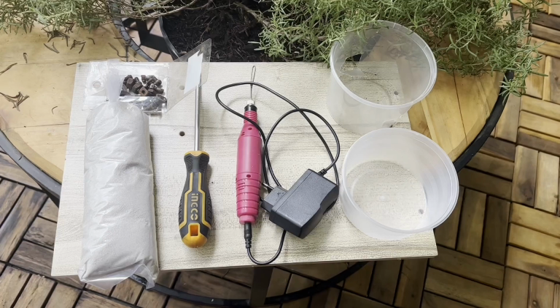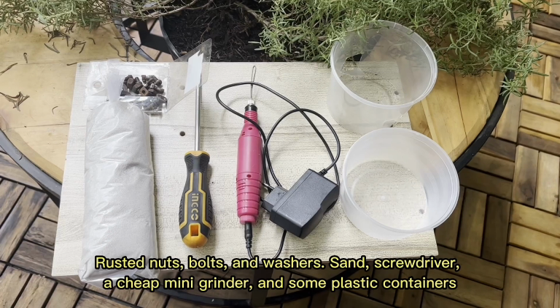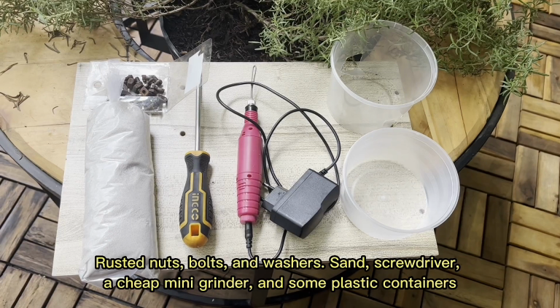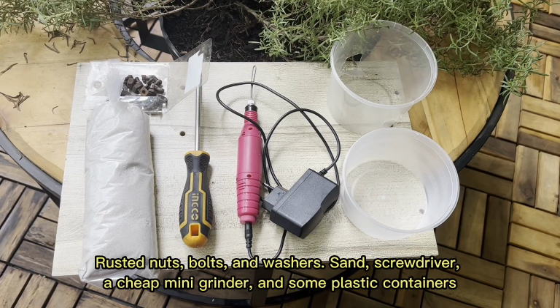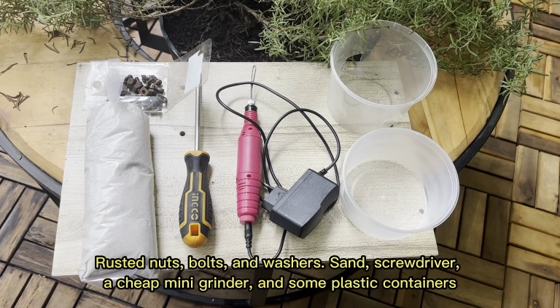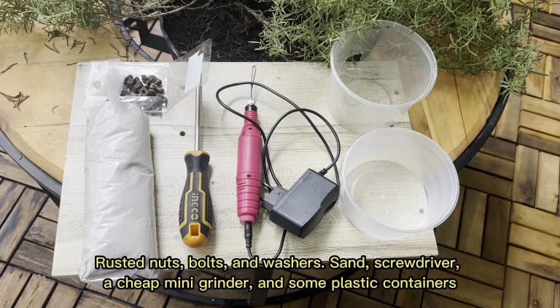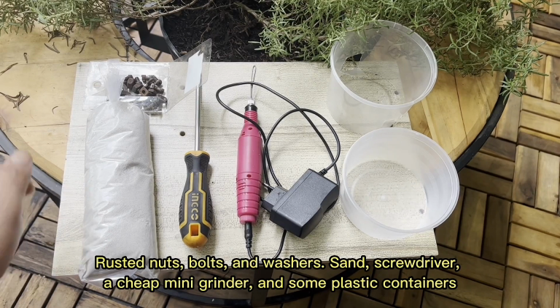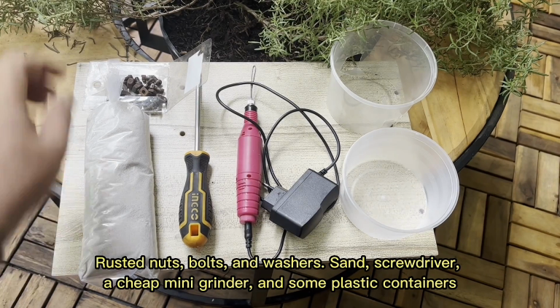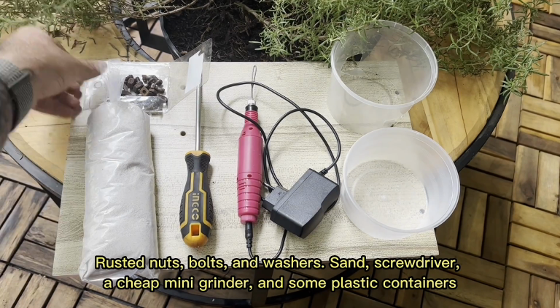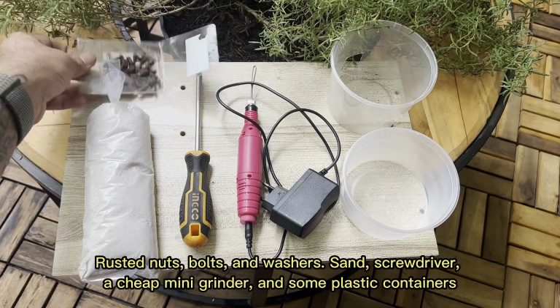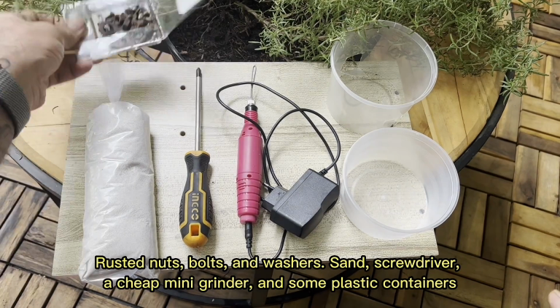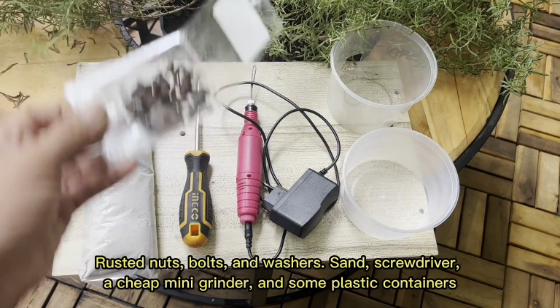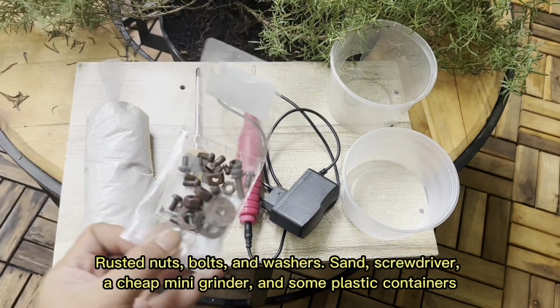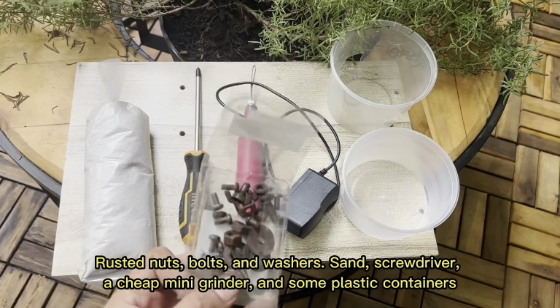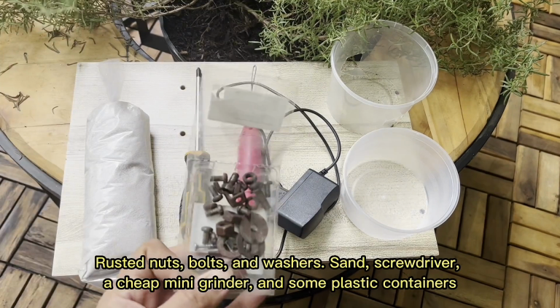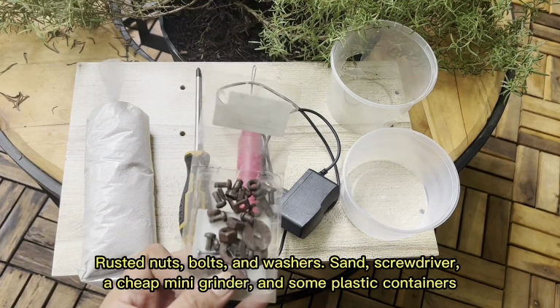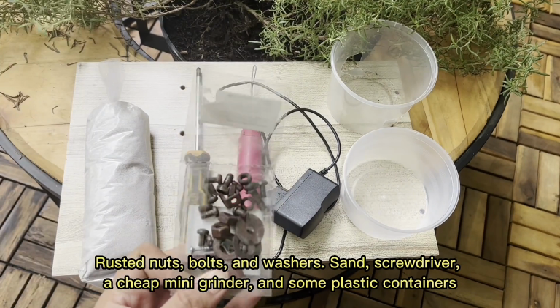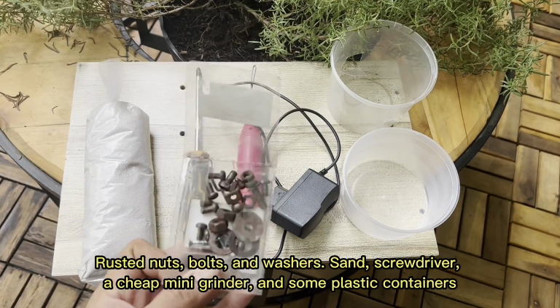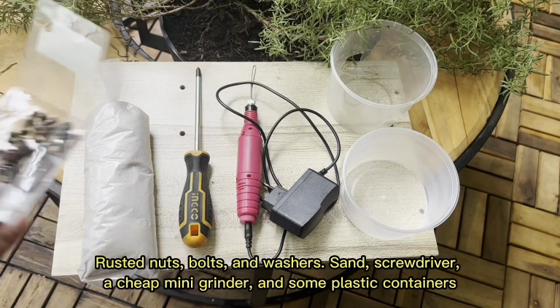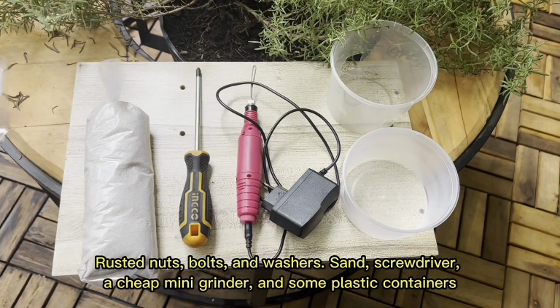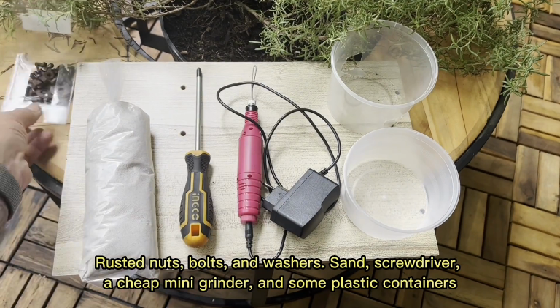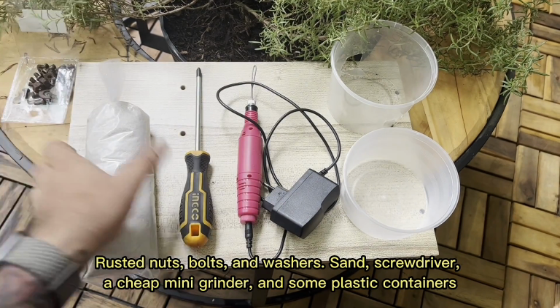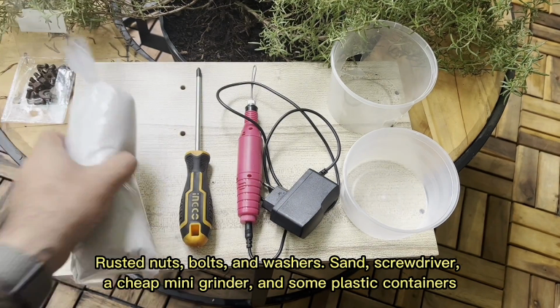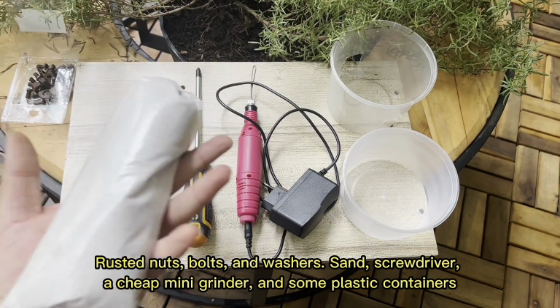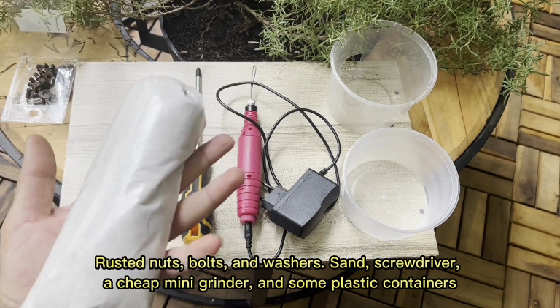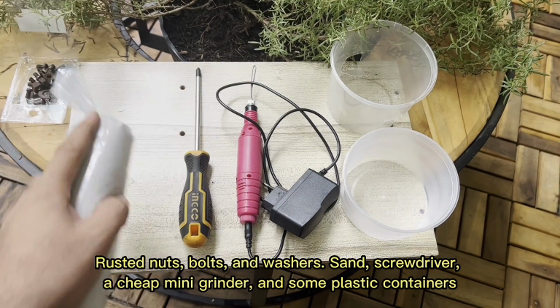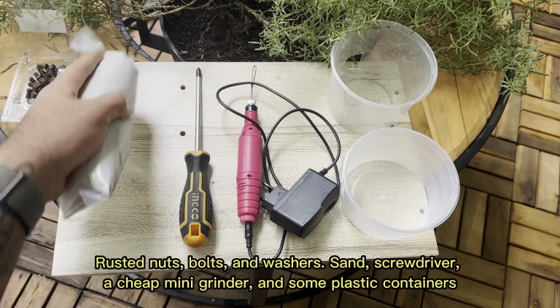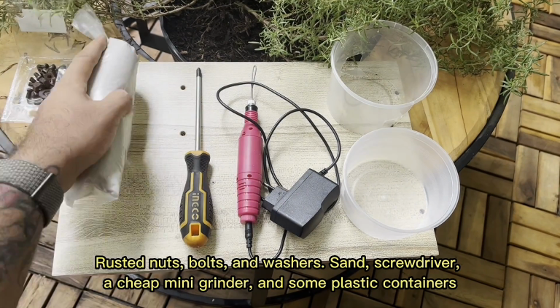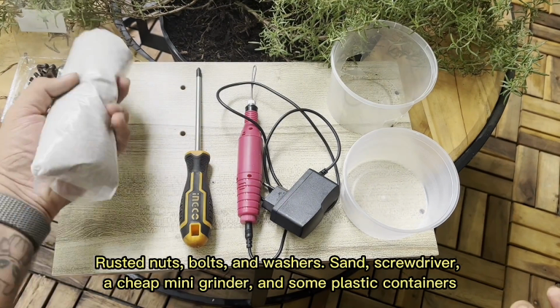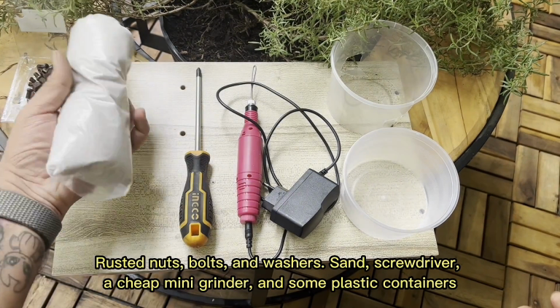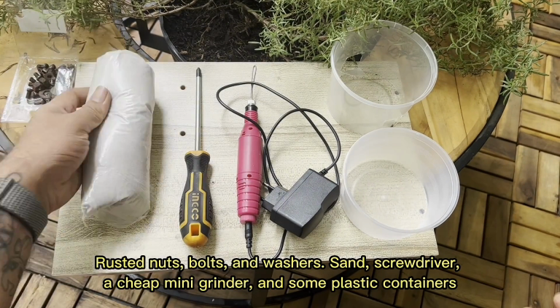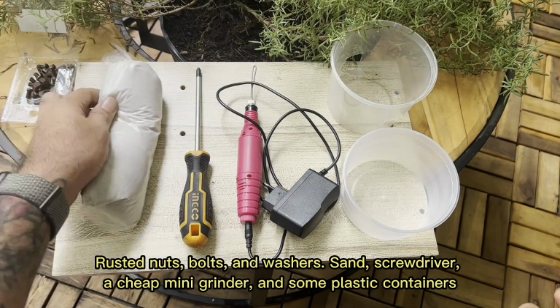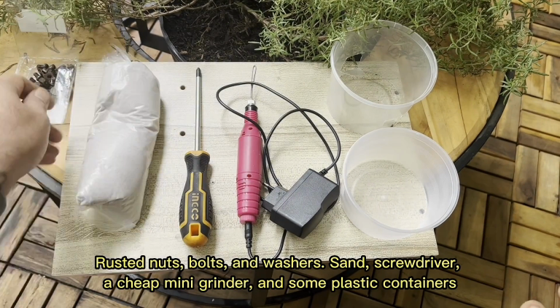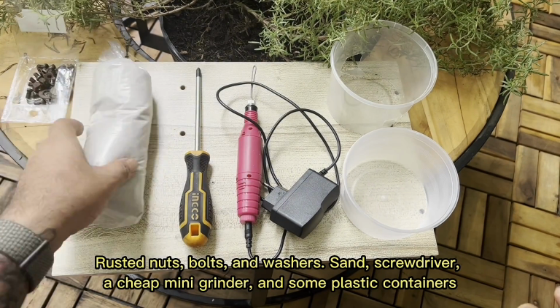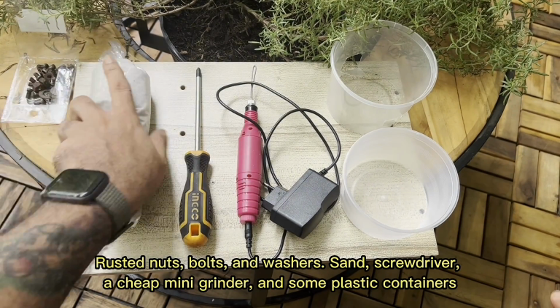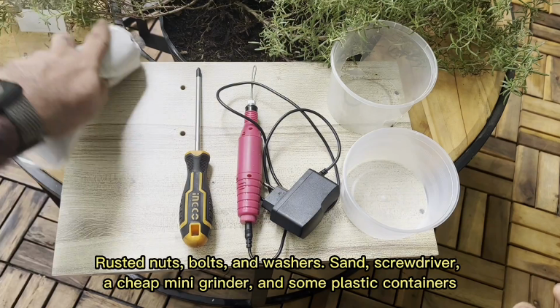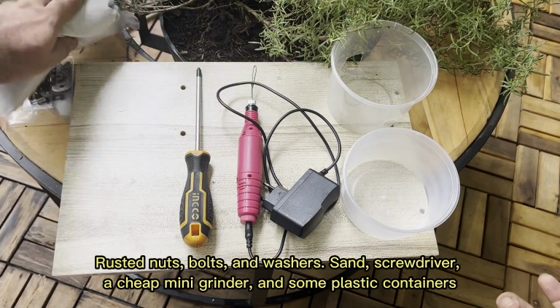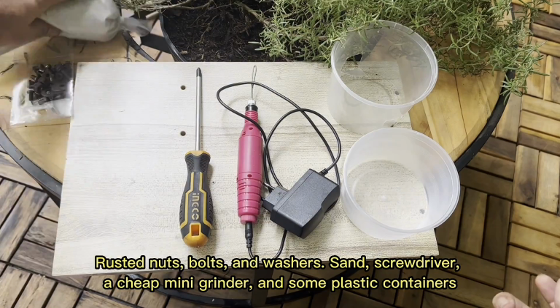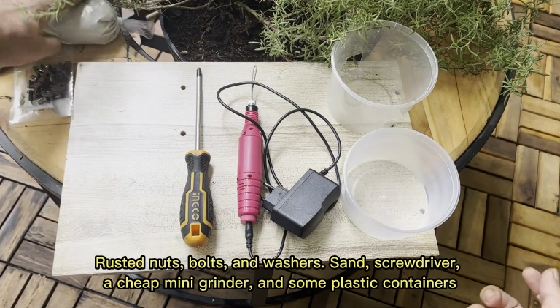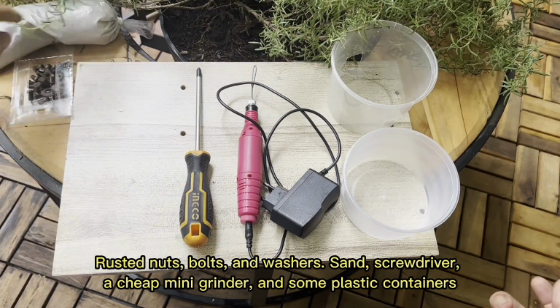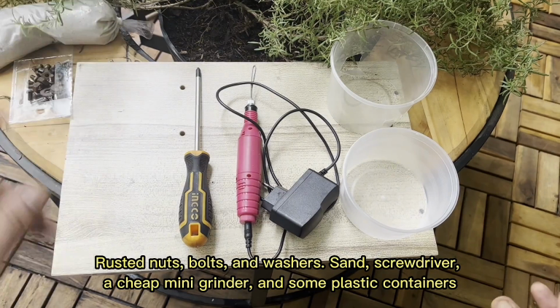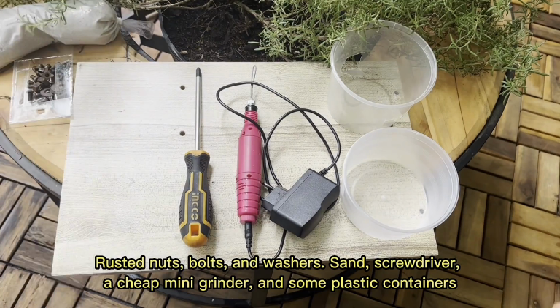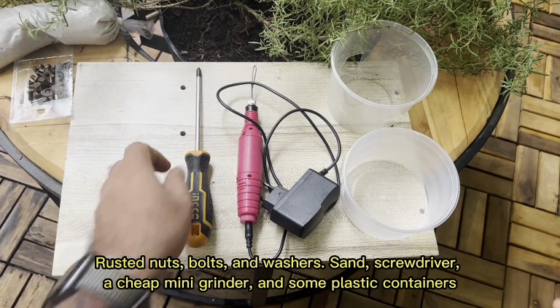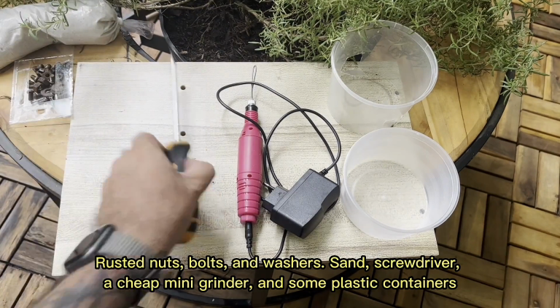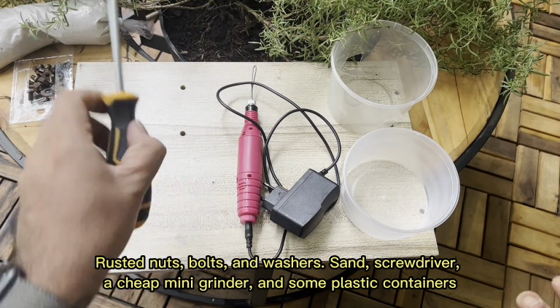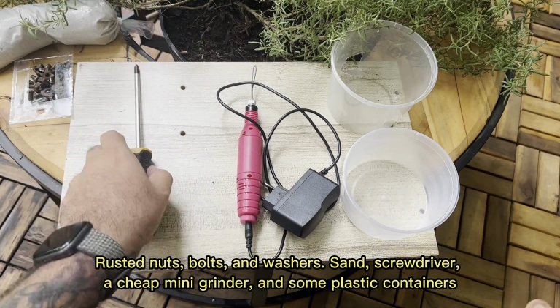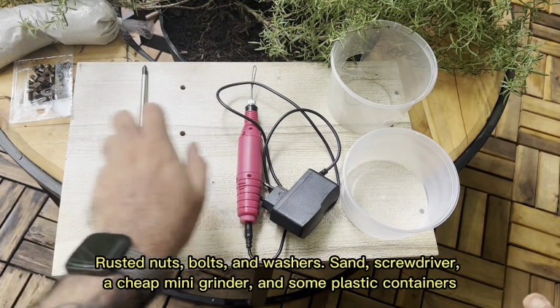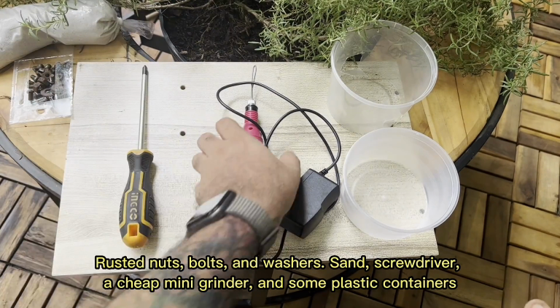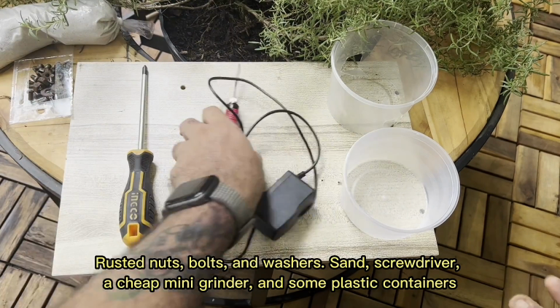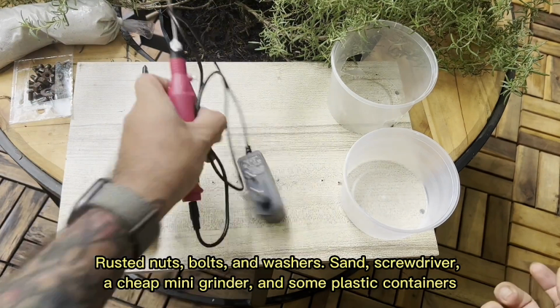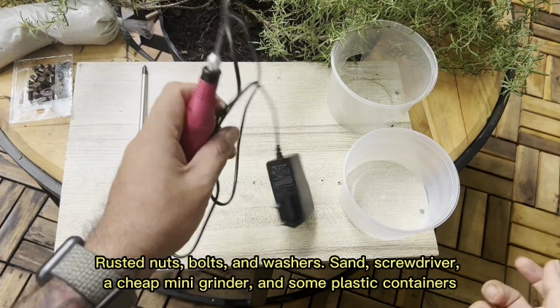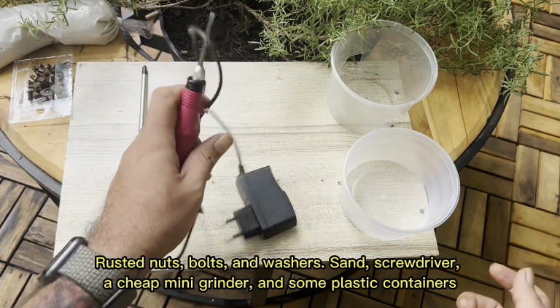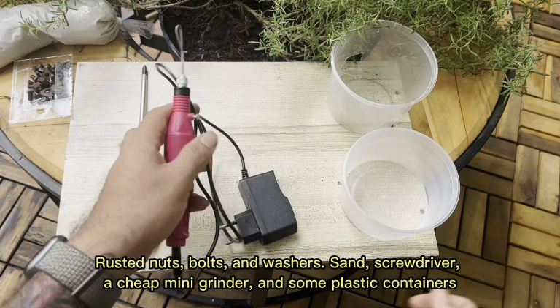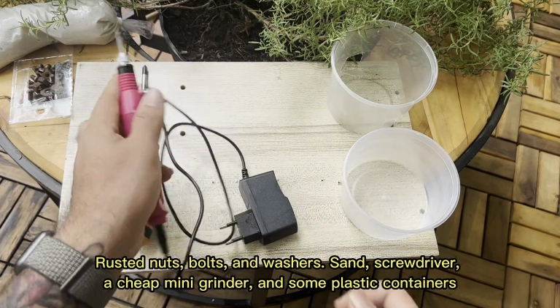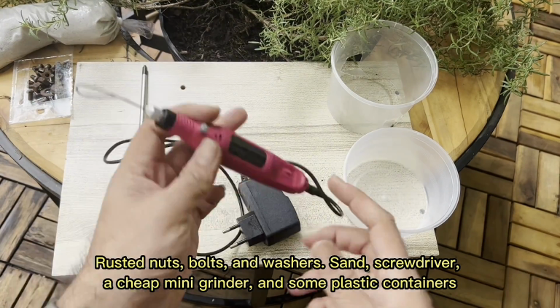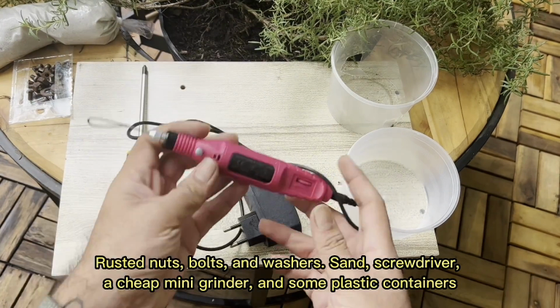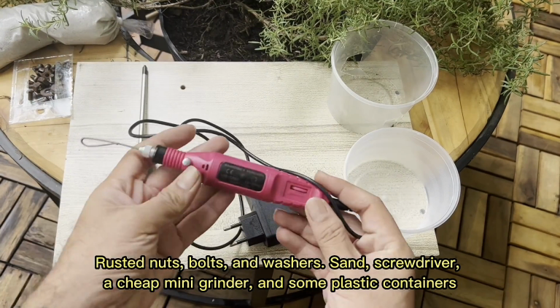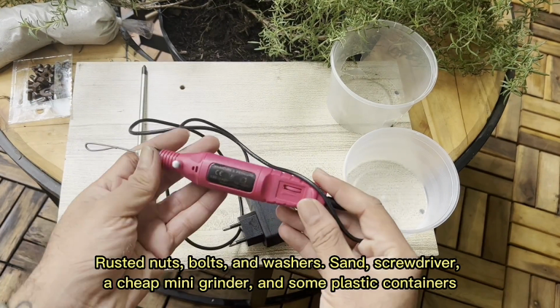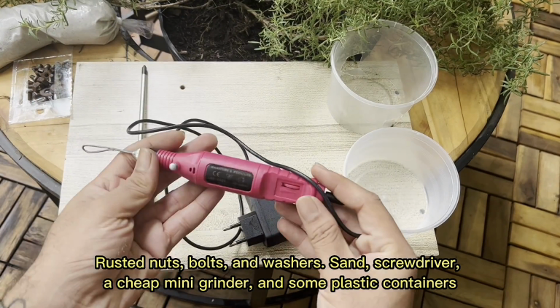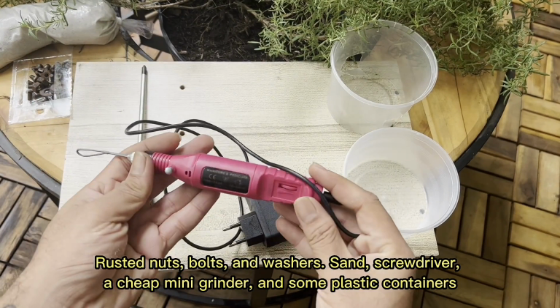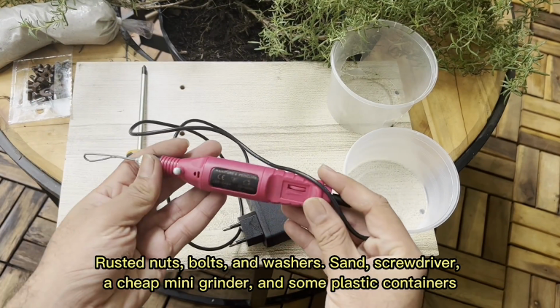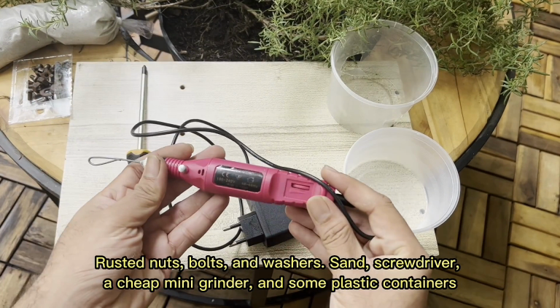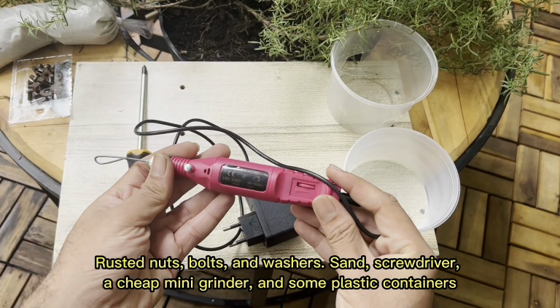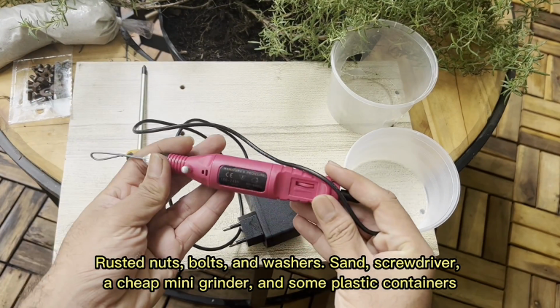Rusted nuts, bolts, and washers, sand, screwdriver, a cheap mini-grinder, and some plastic containers.